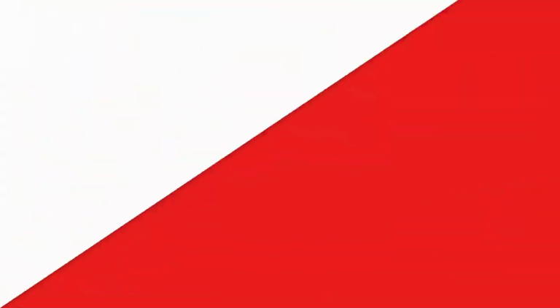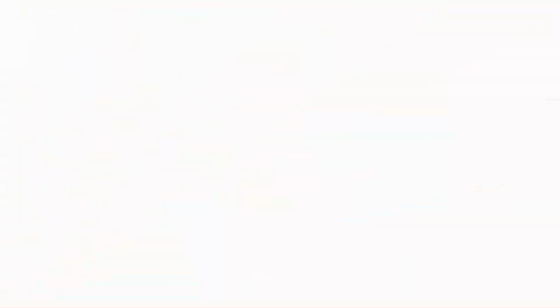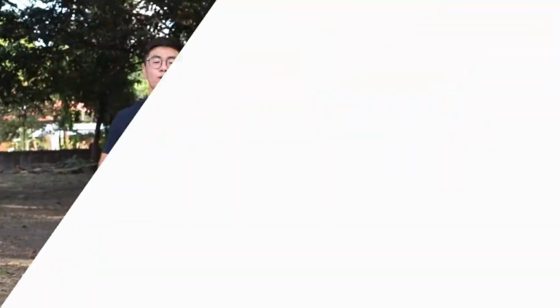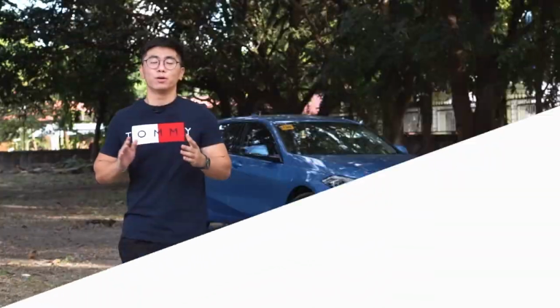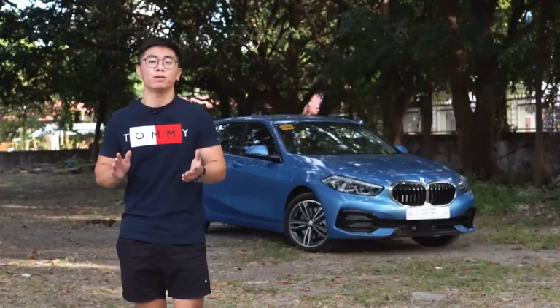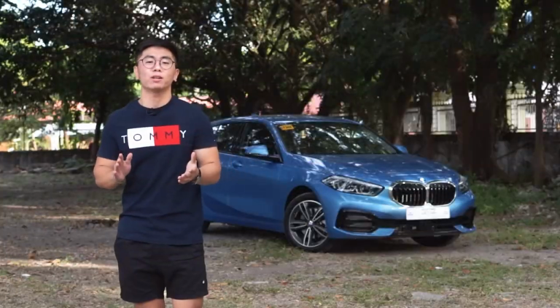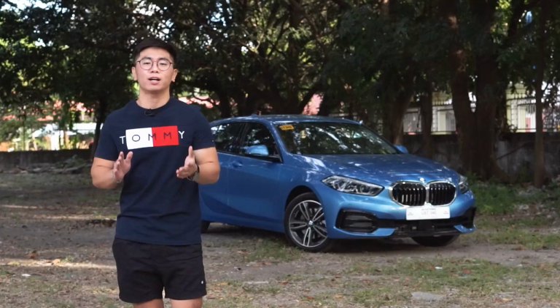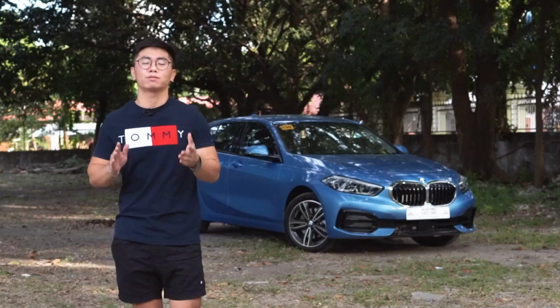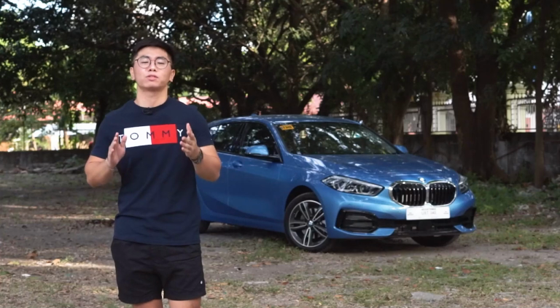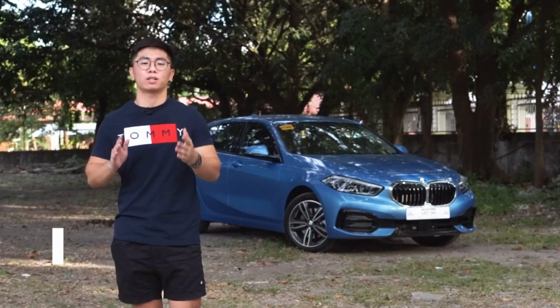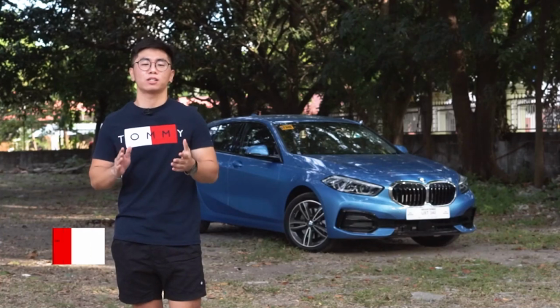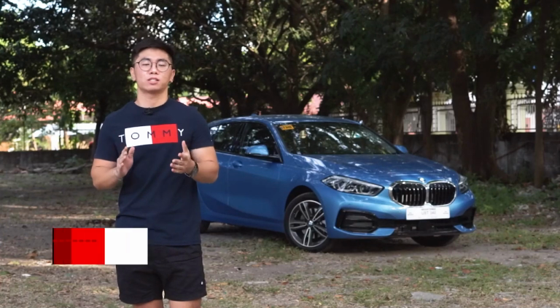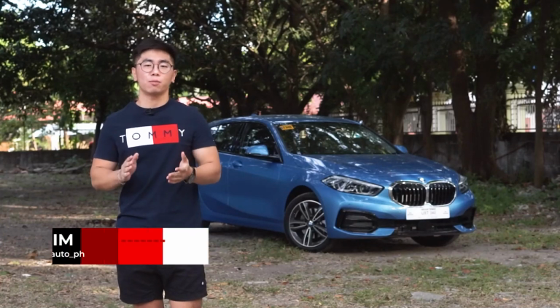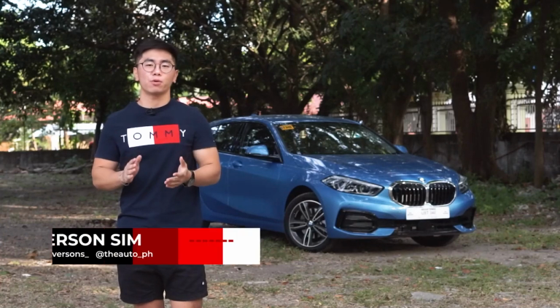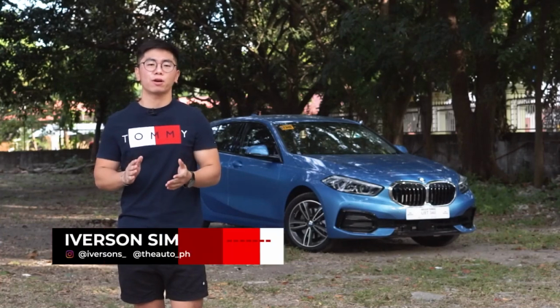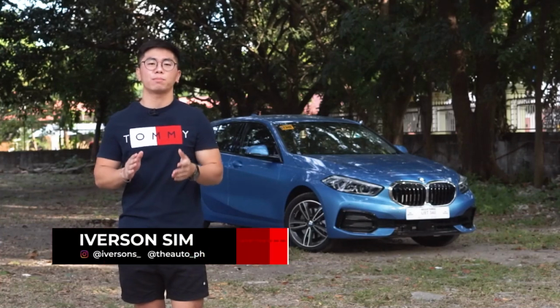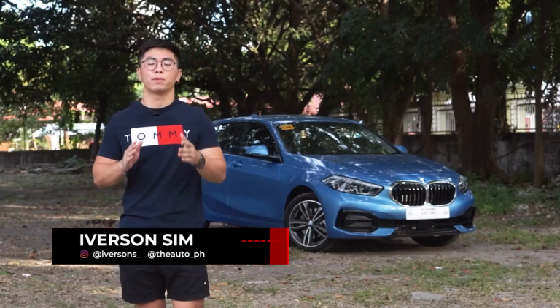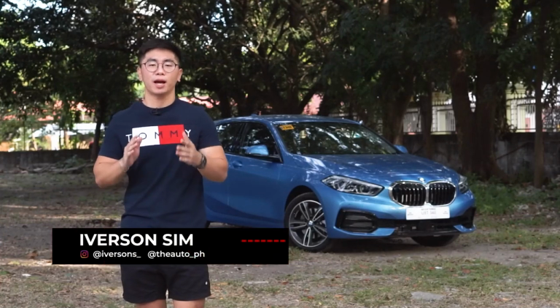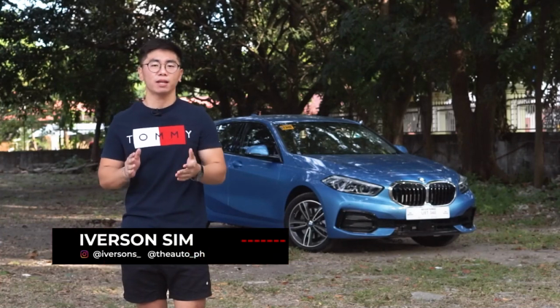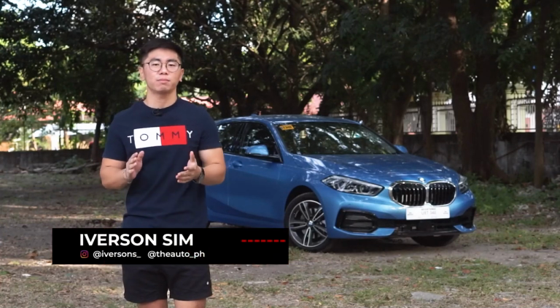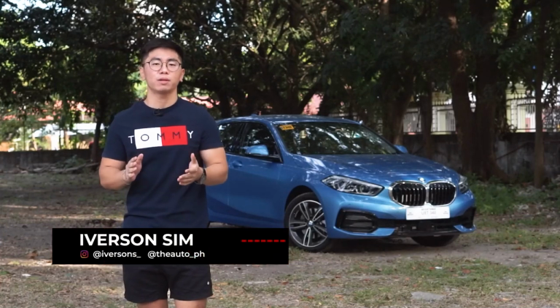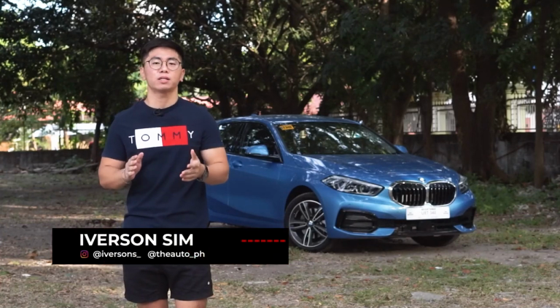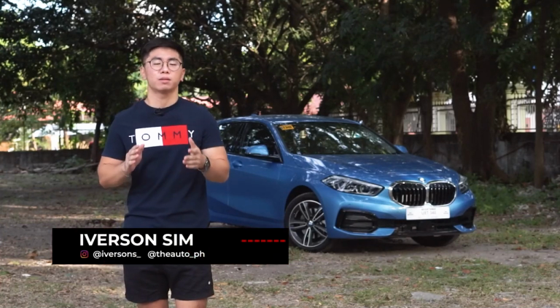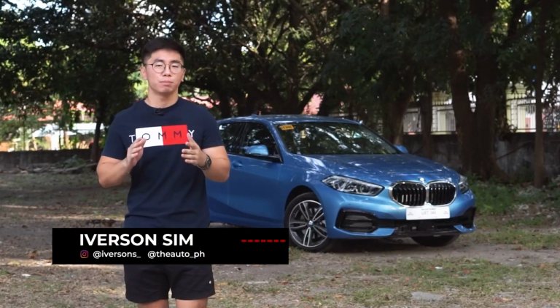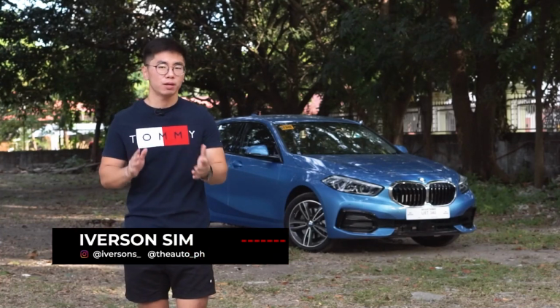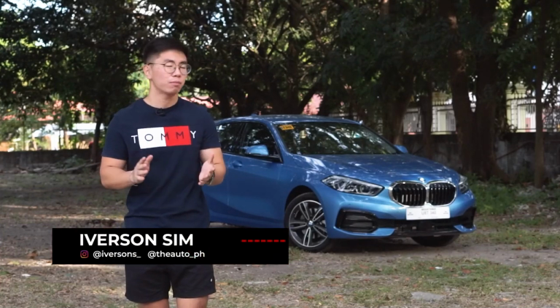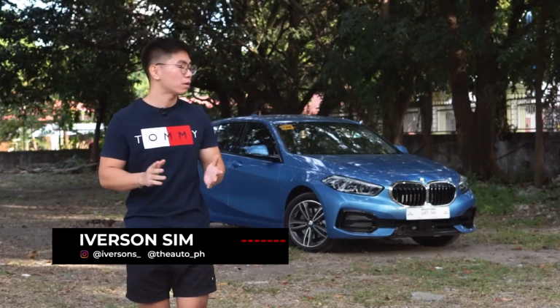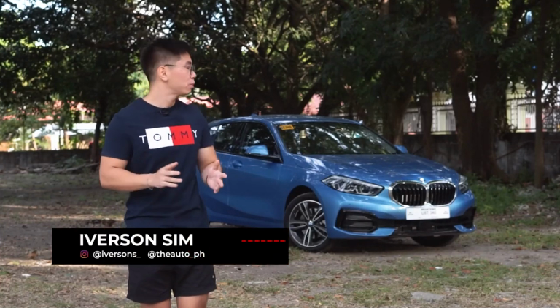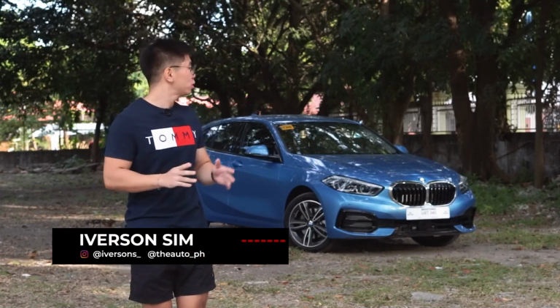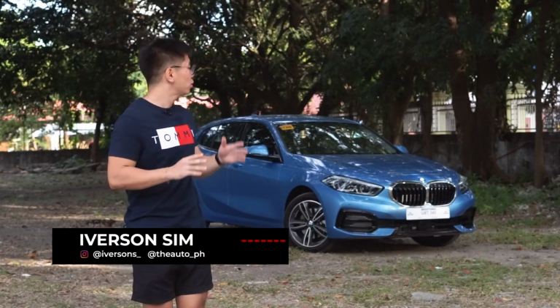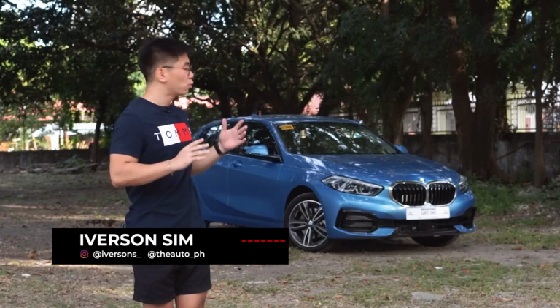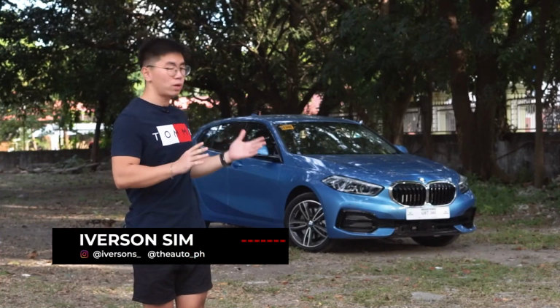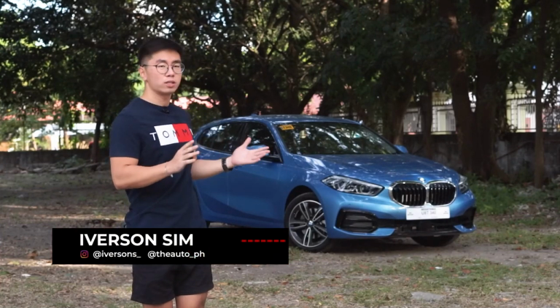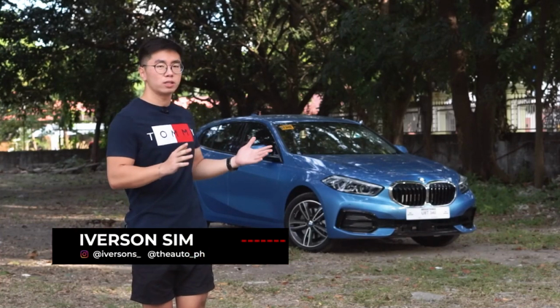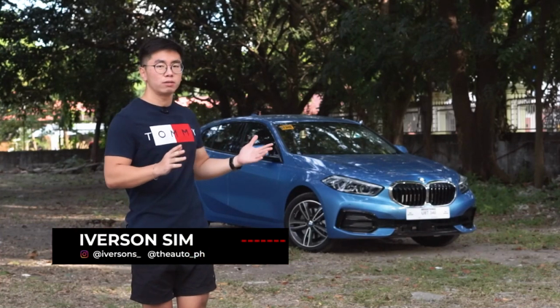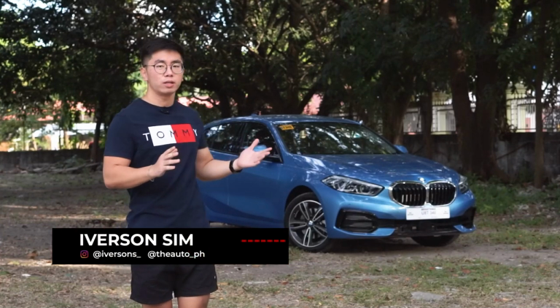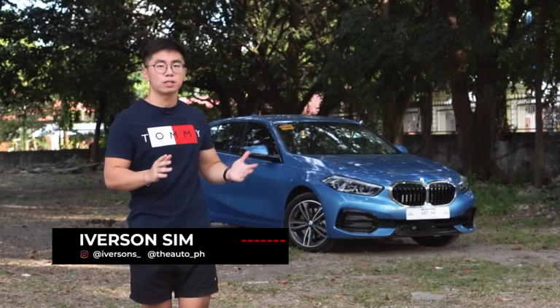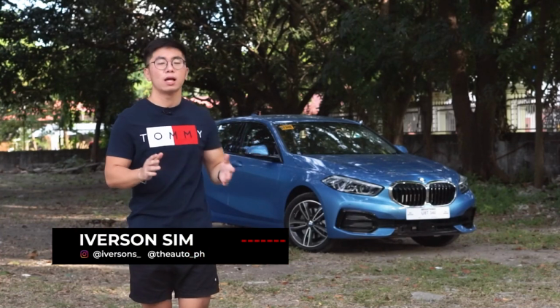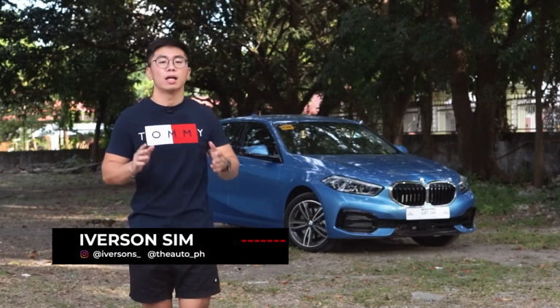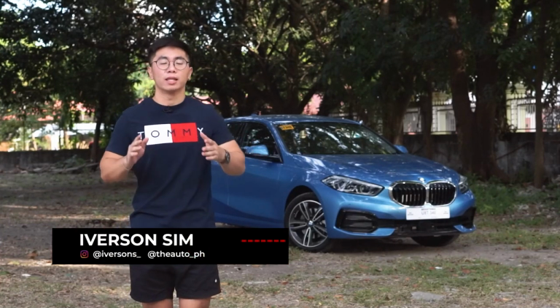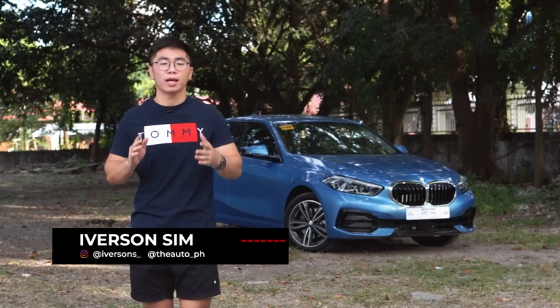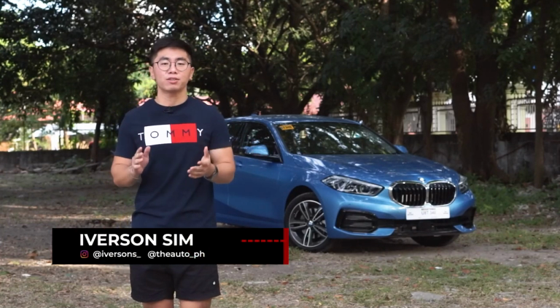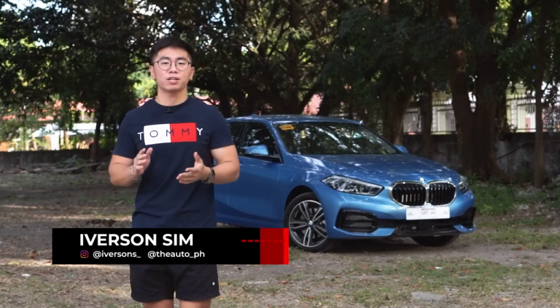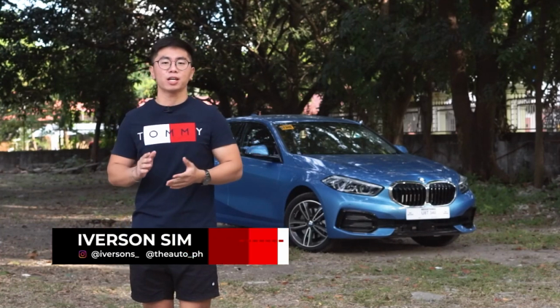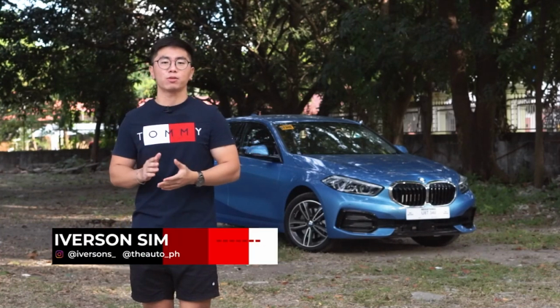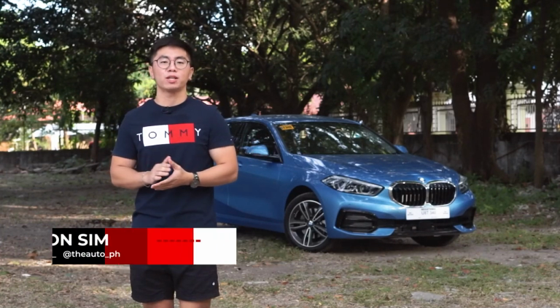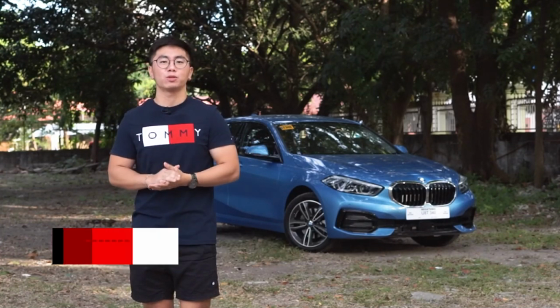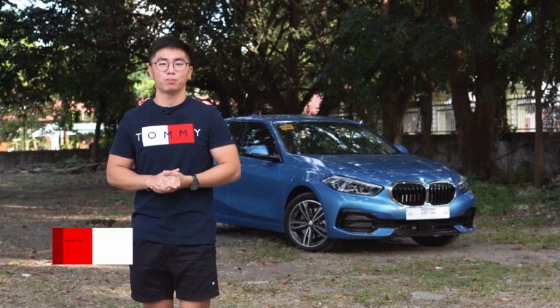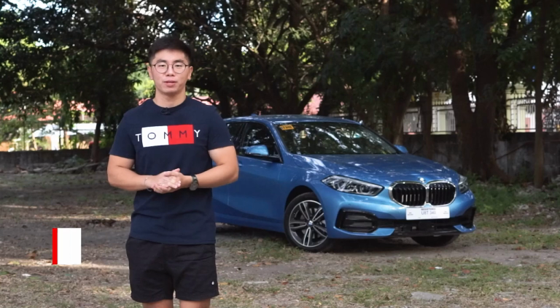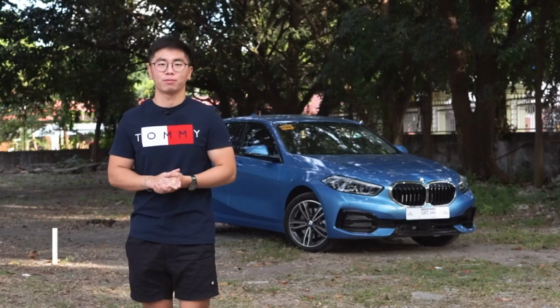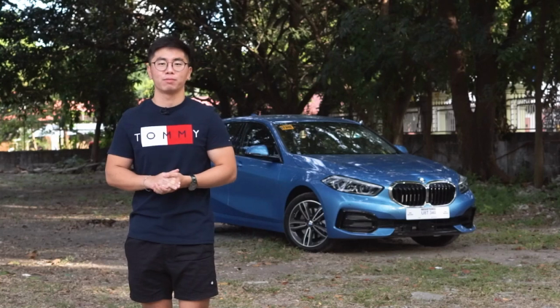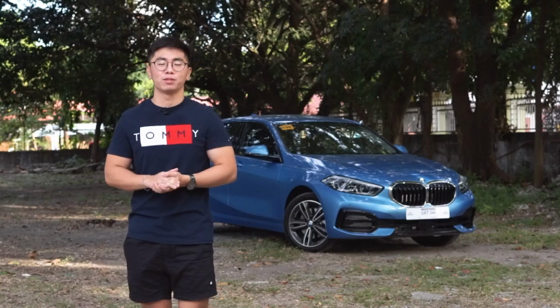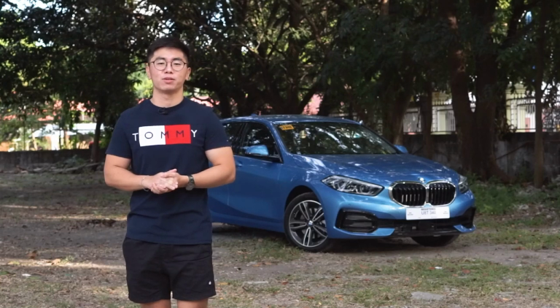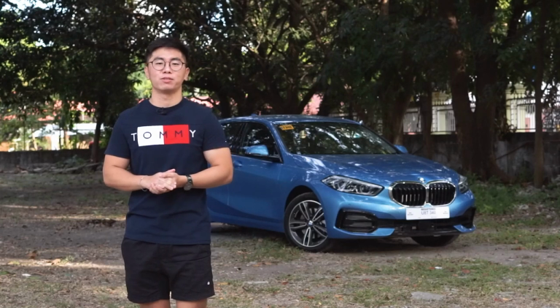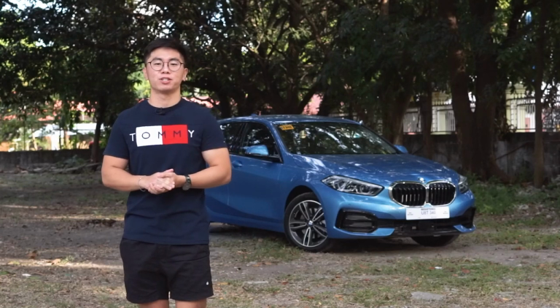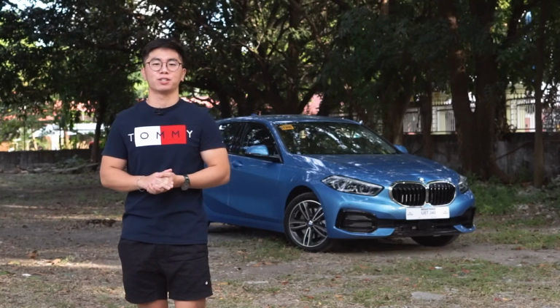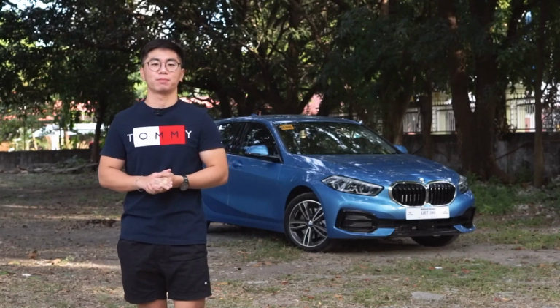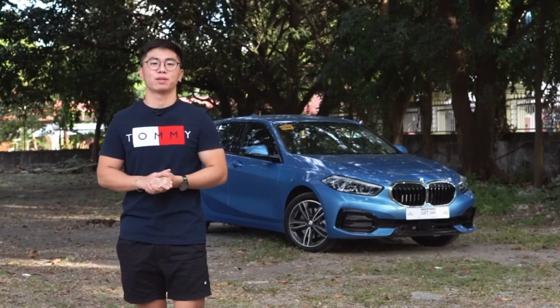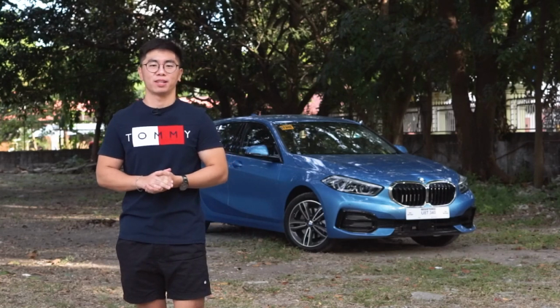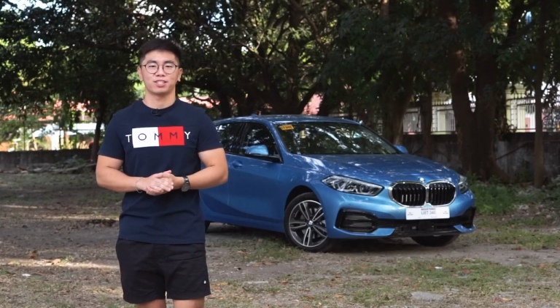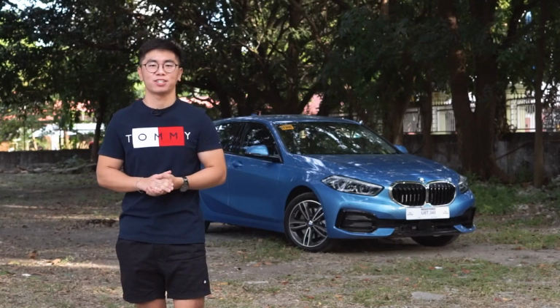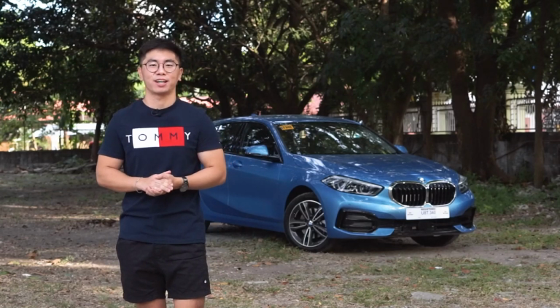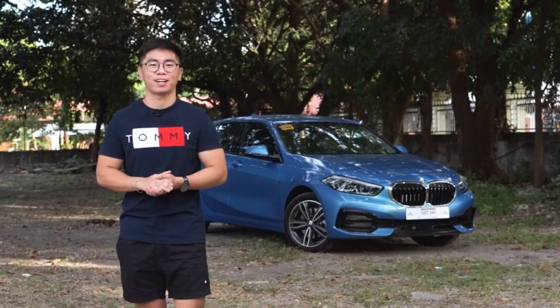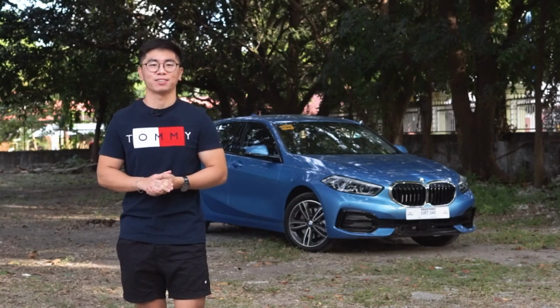We all have to start somewhere. Behind me is the BMW 1 Series, the entry gateway into BMW ownership. Let's check it out.